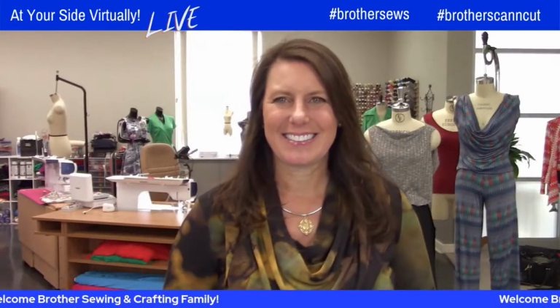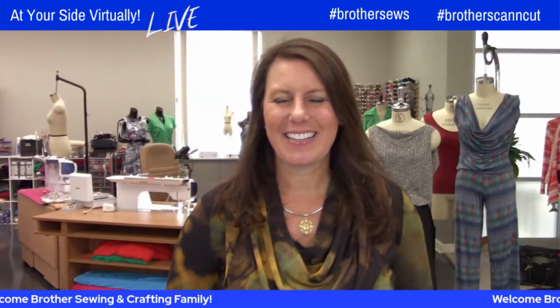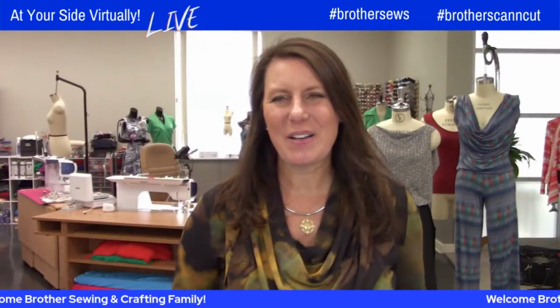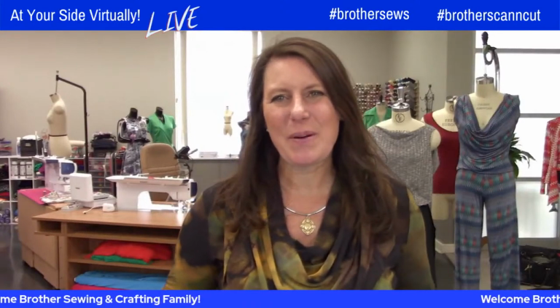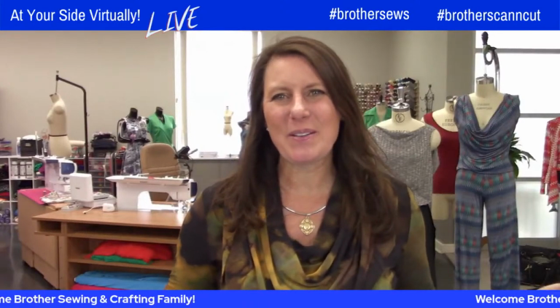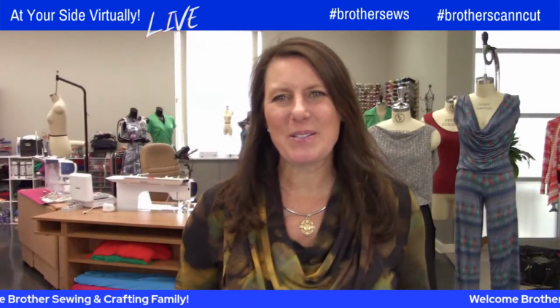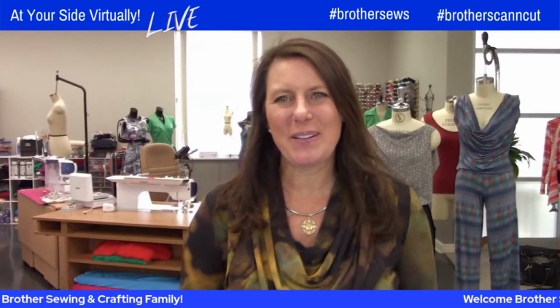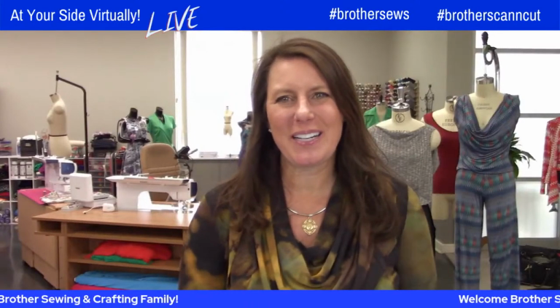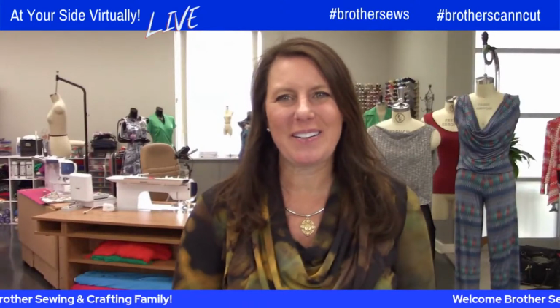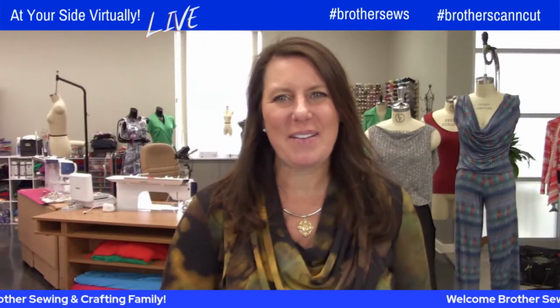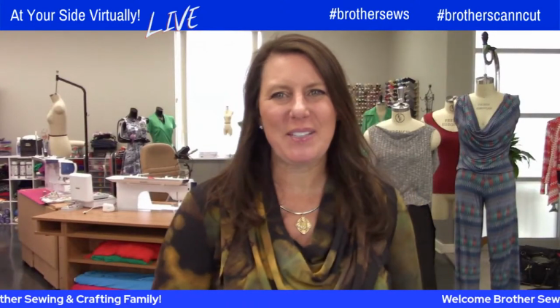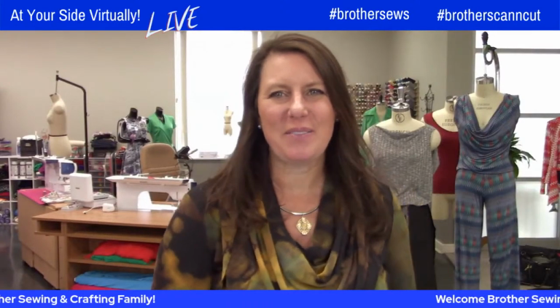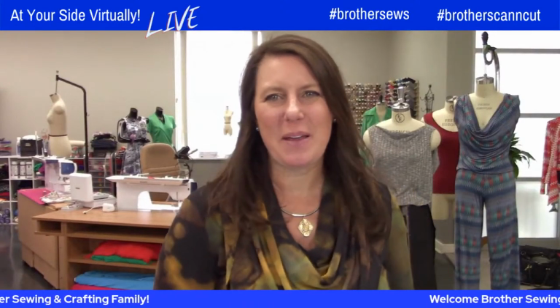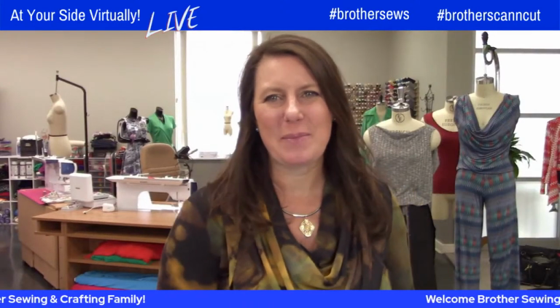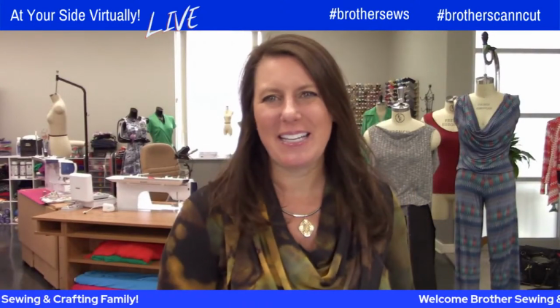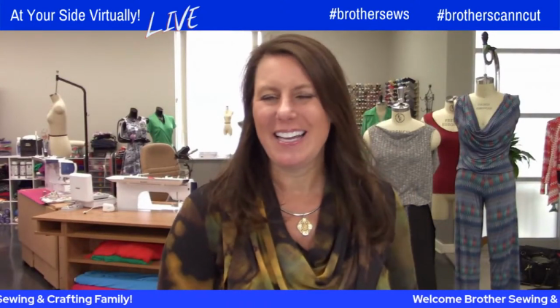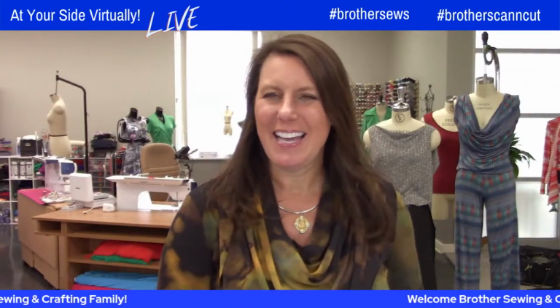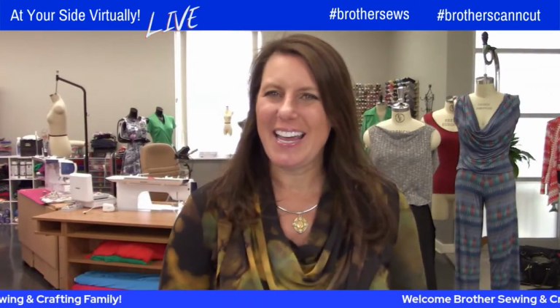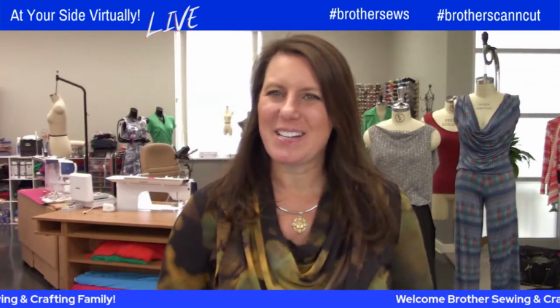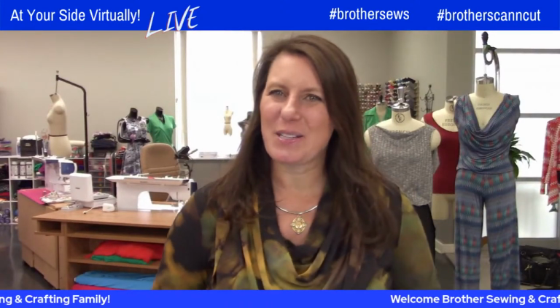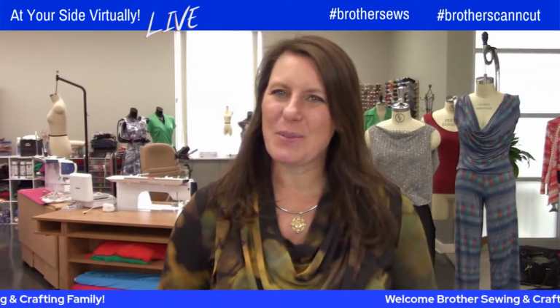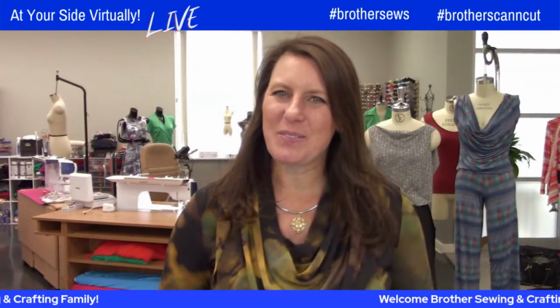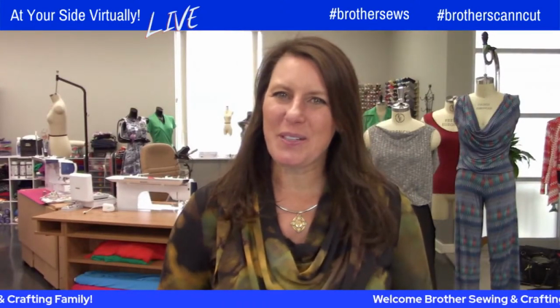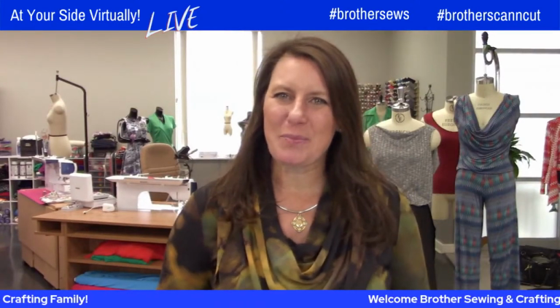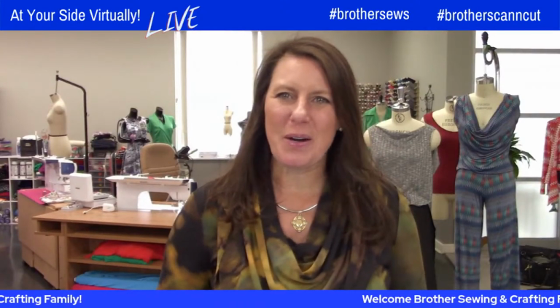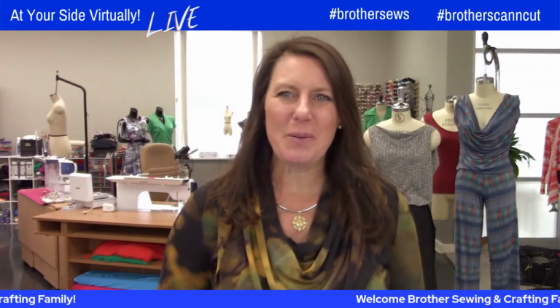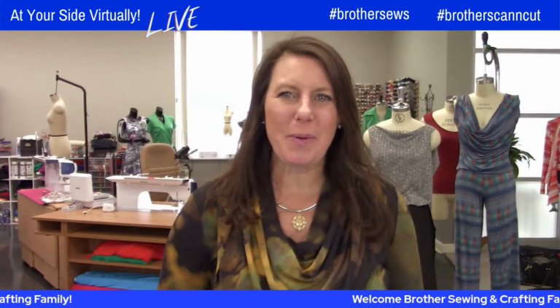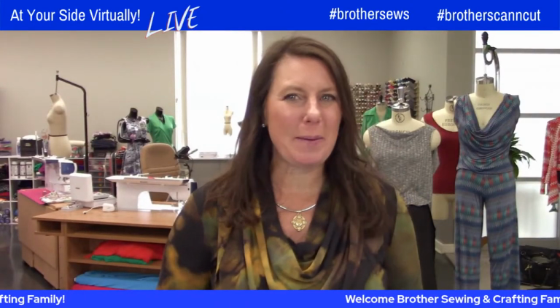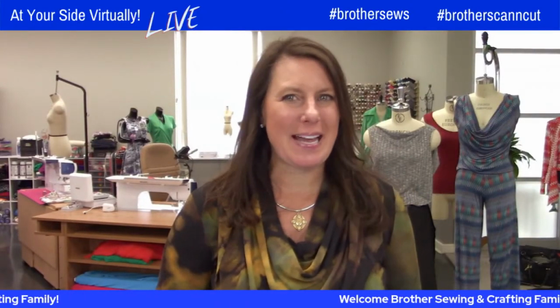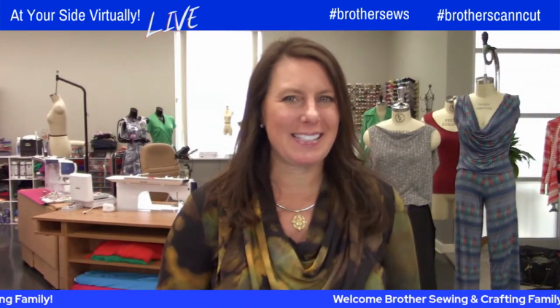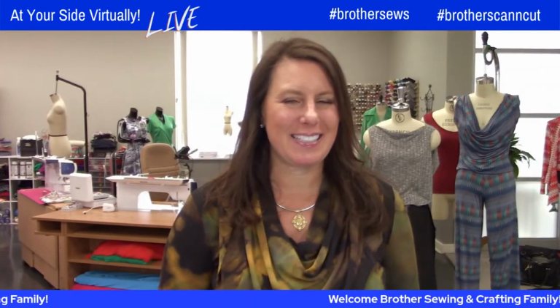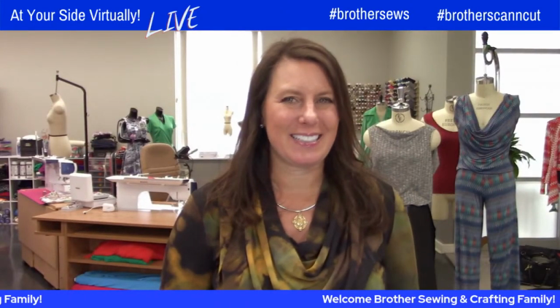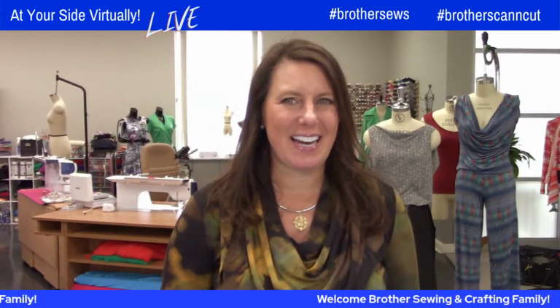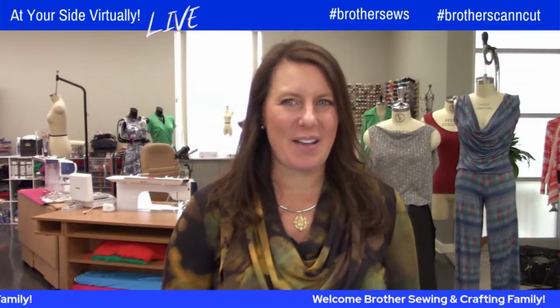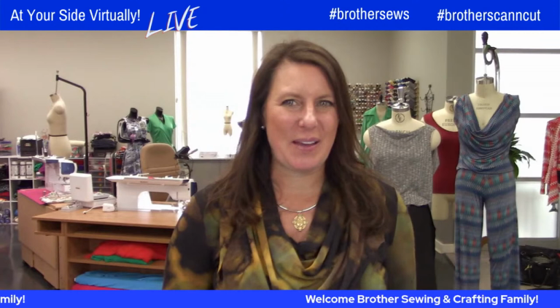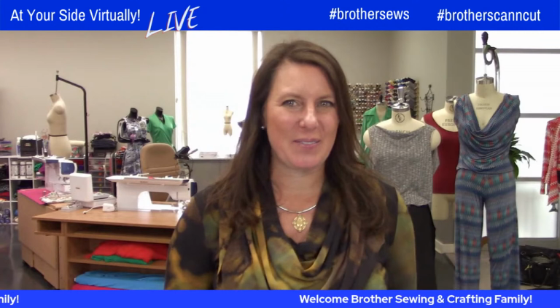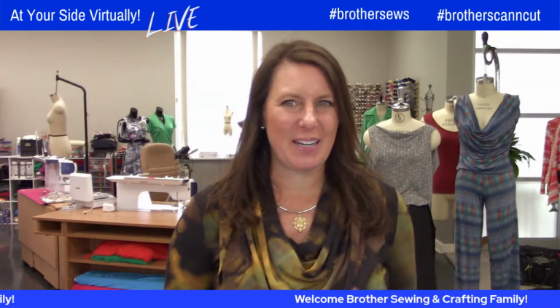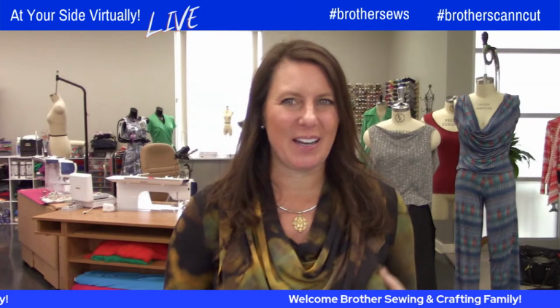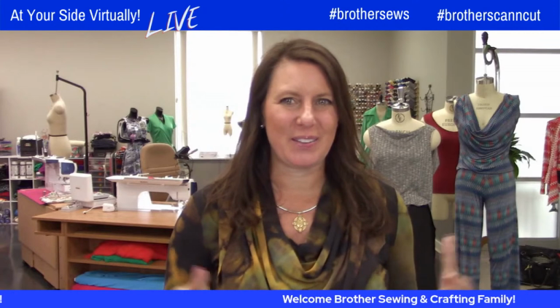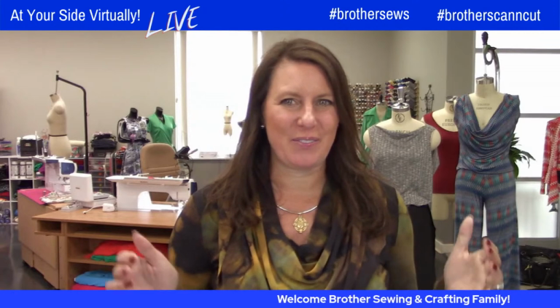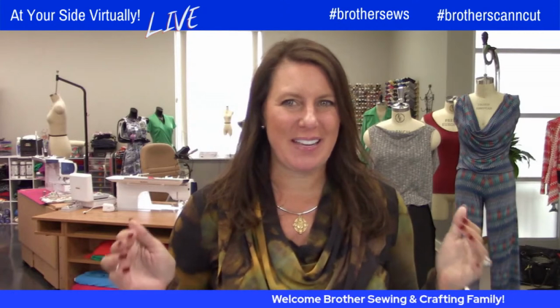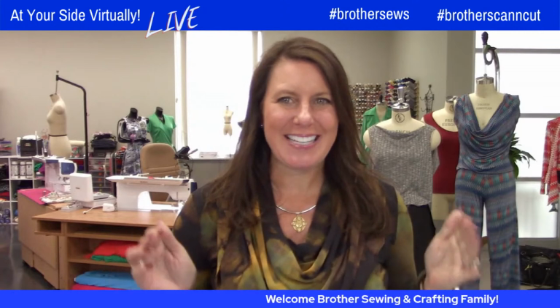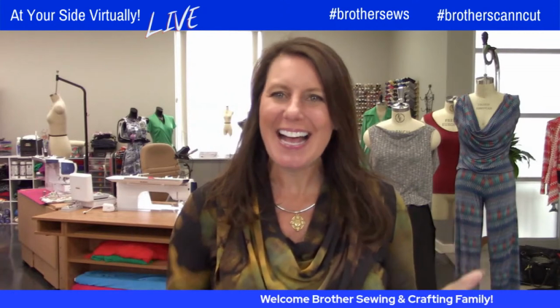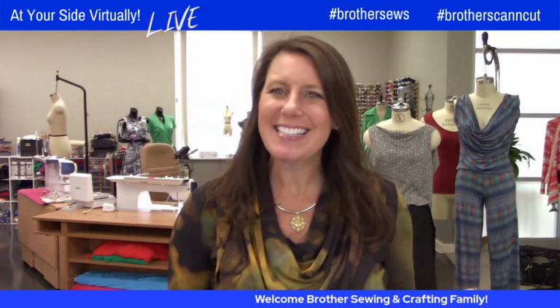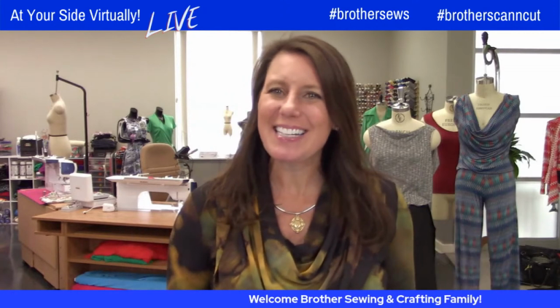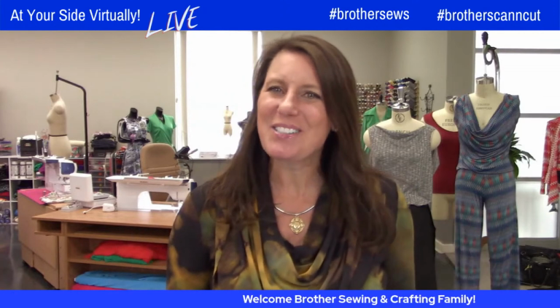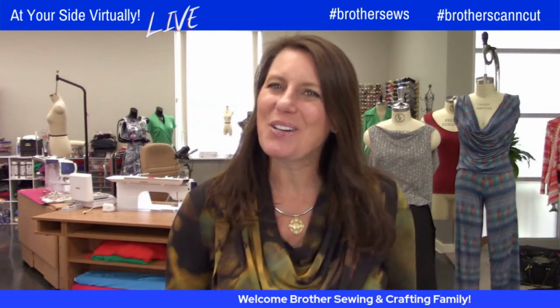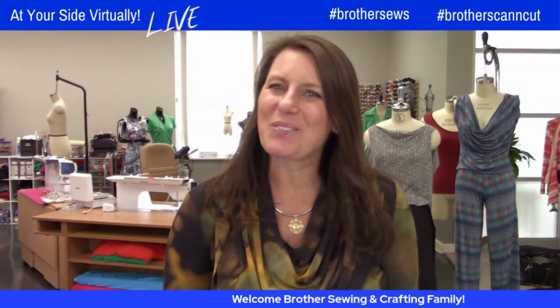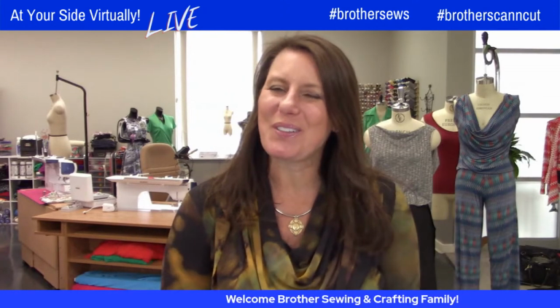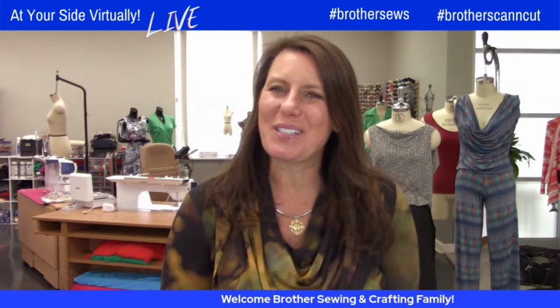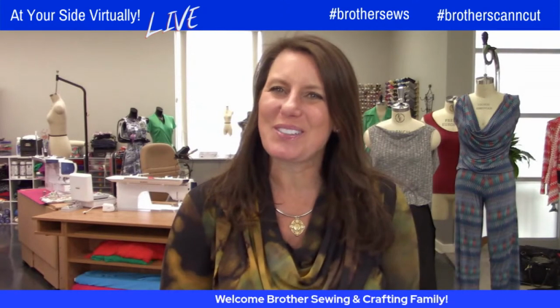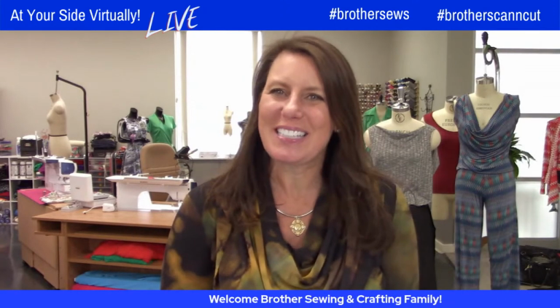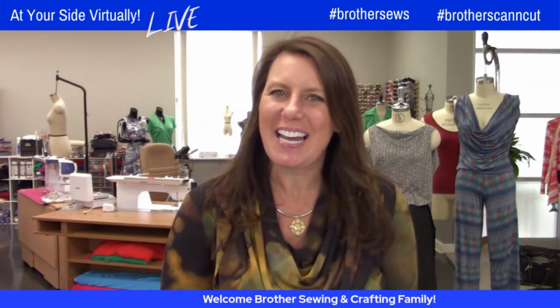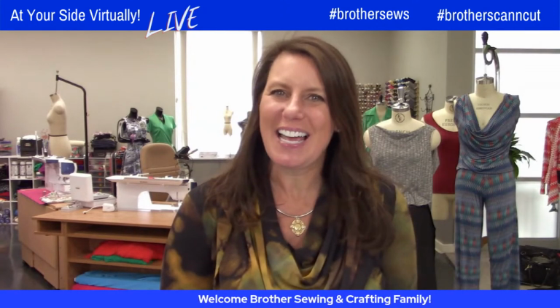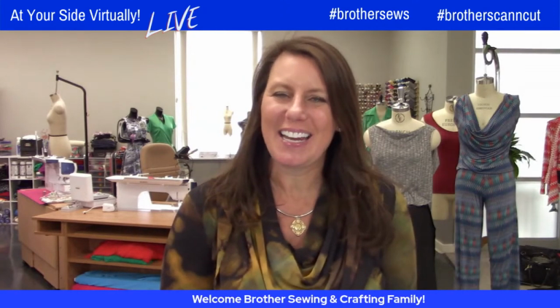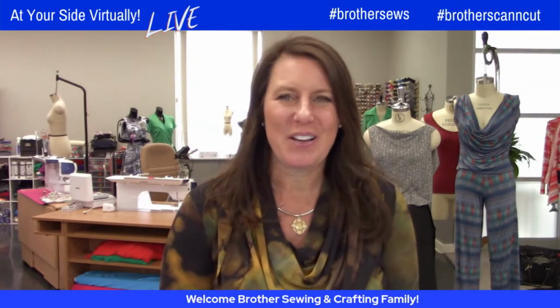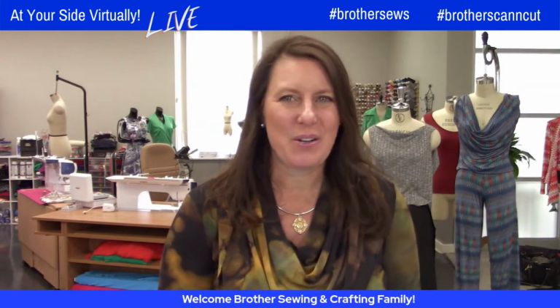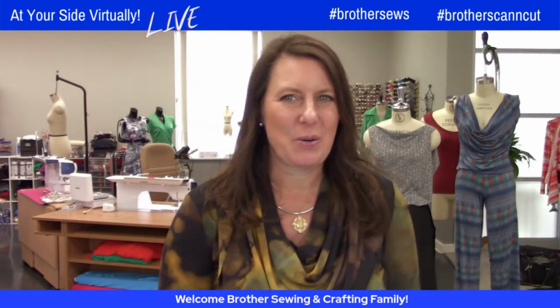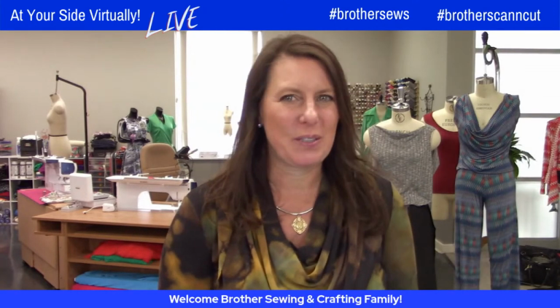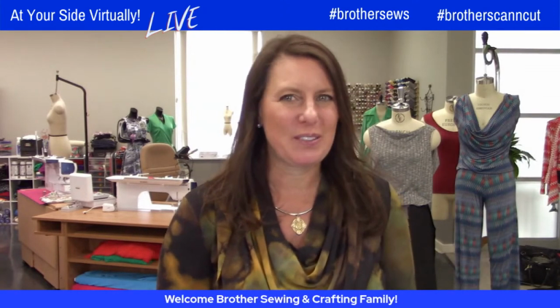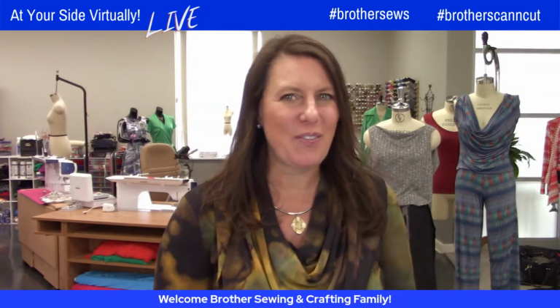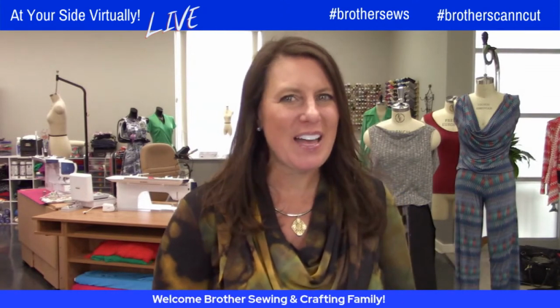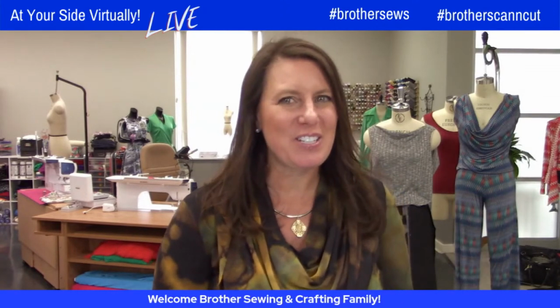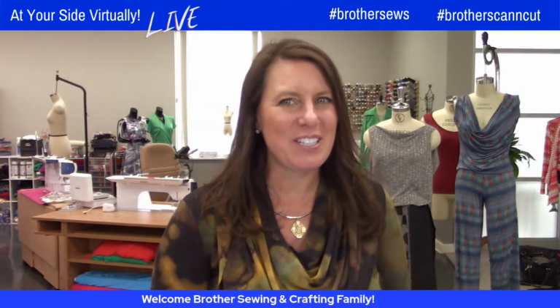Hello, Brother Sewing and Crafting family. Angela Wolf here, Brother Brand Ambassador, and we have another fantastic show for you today — Quilt the Fashion.